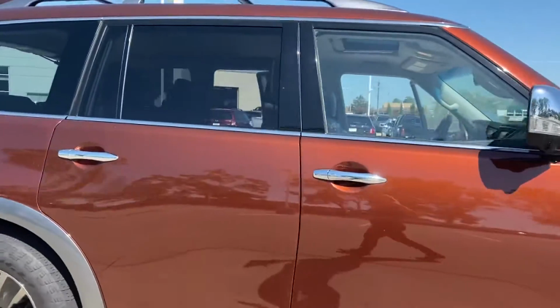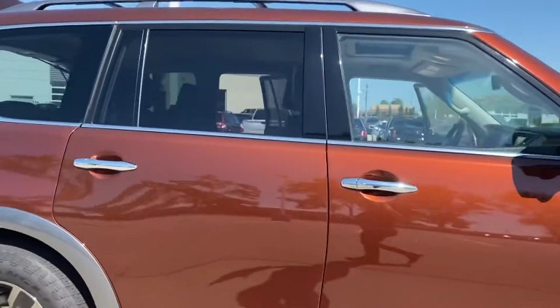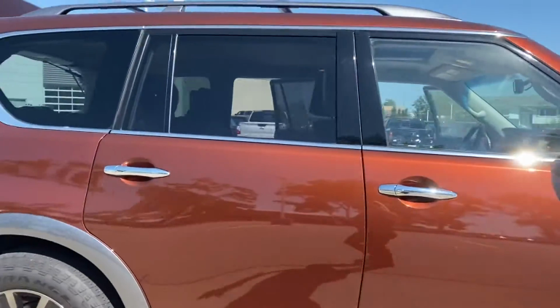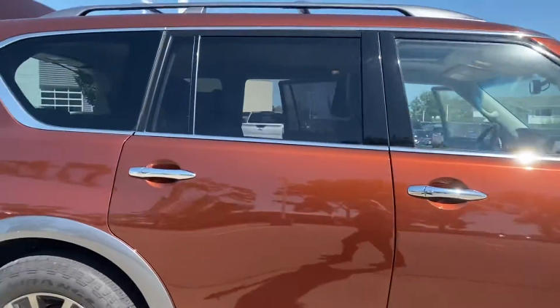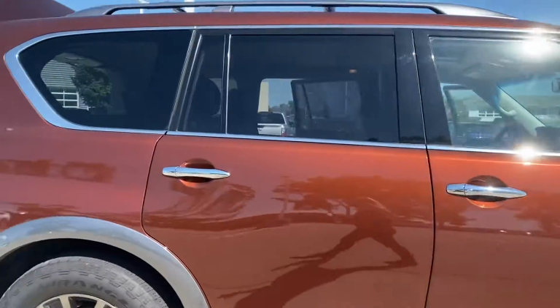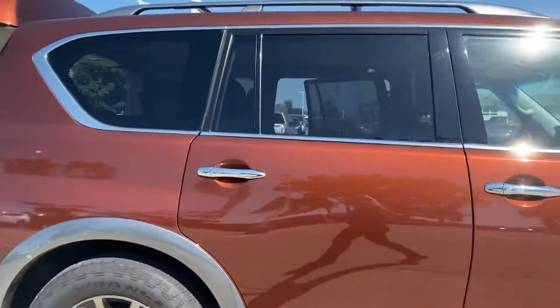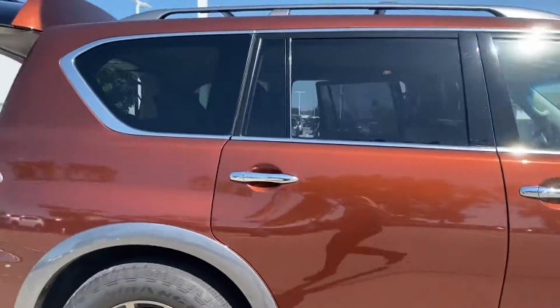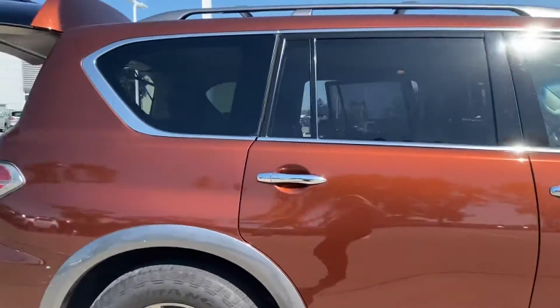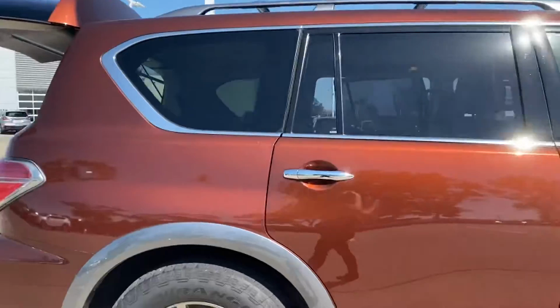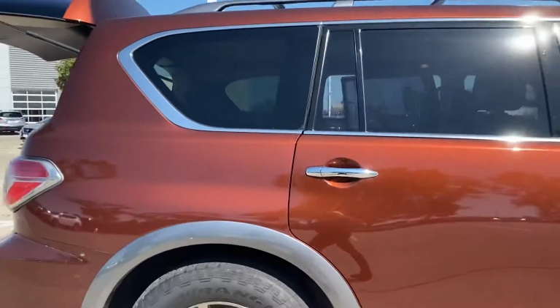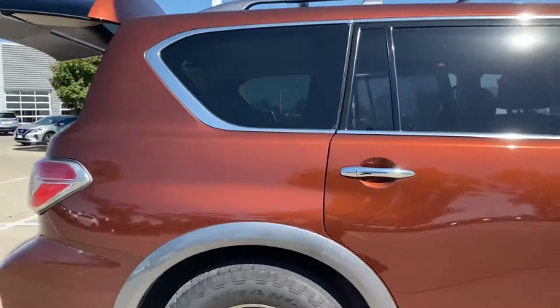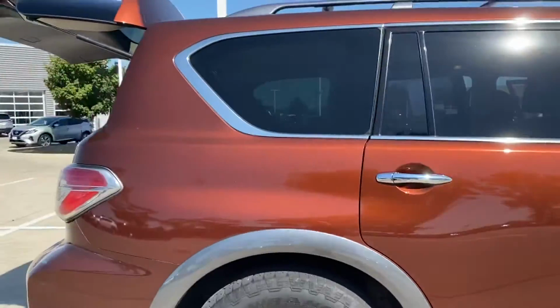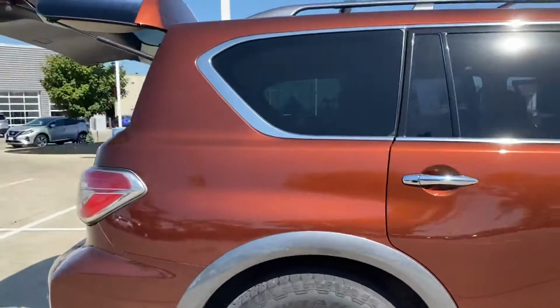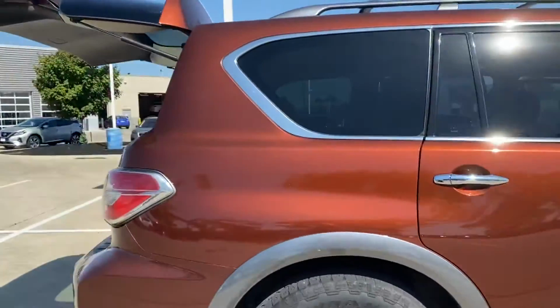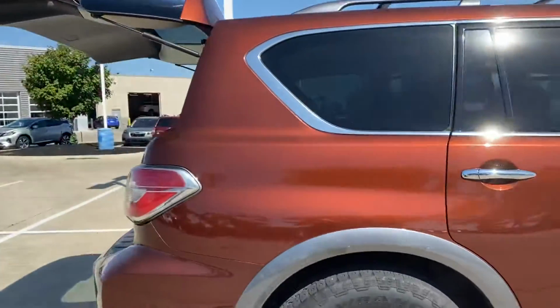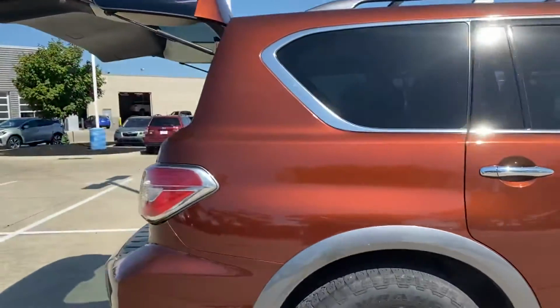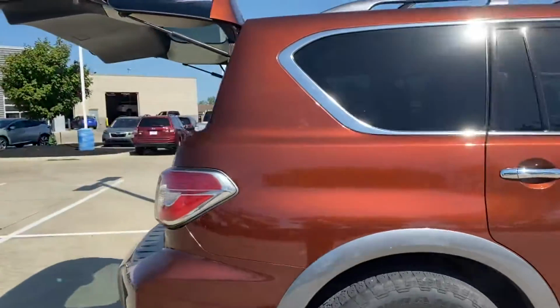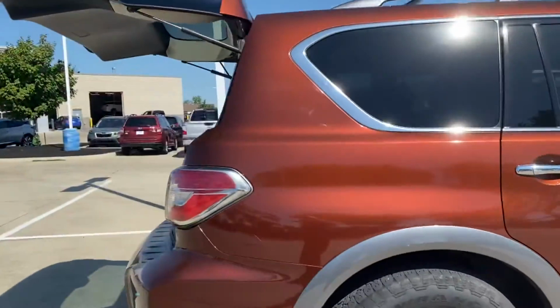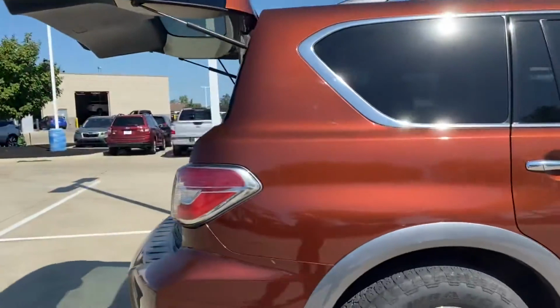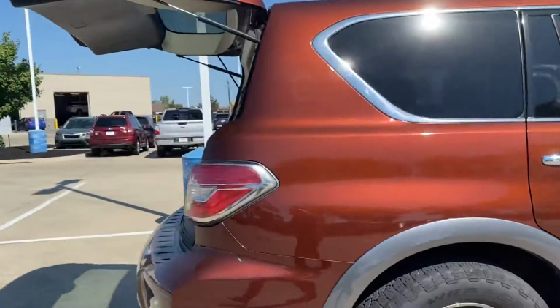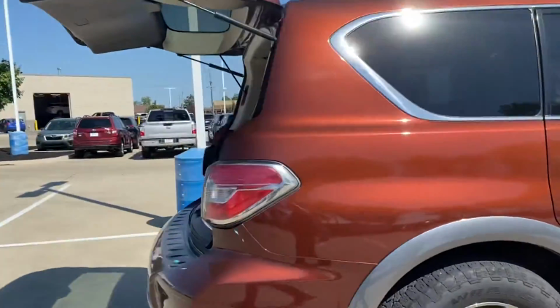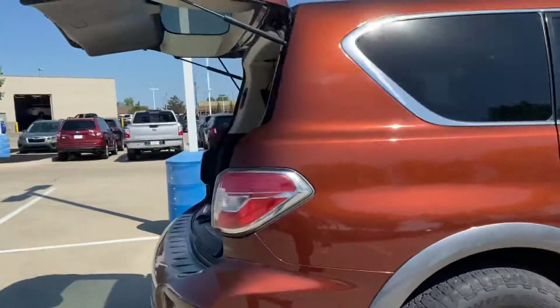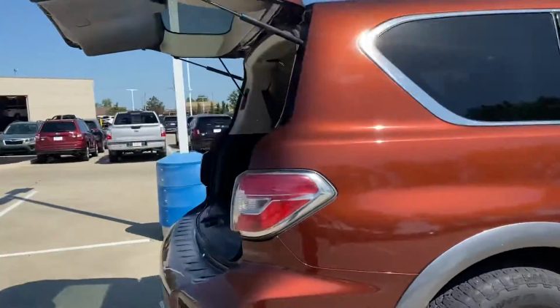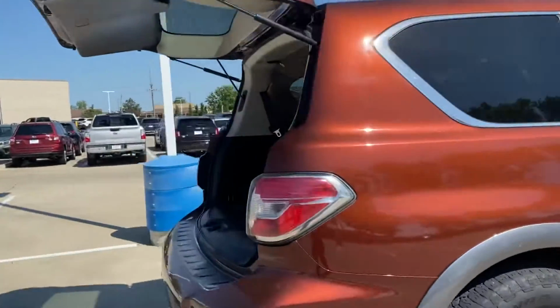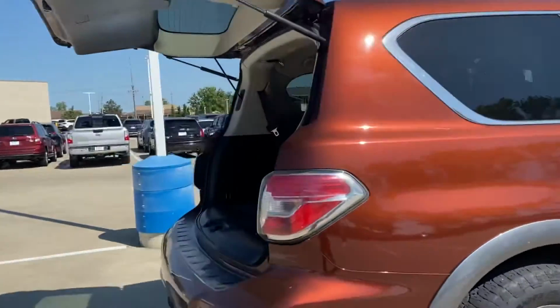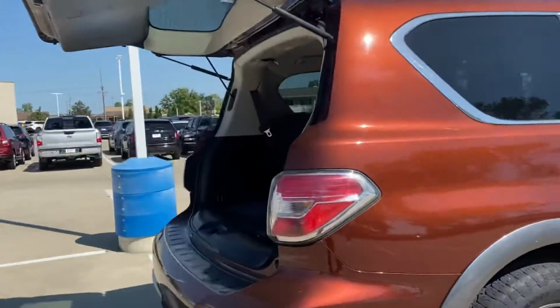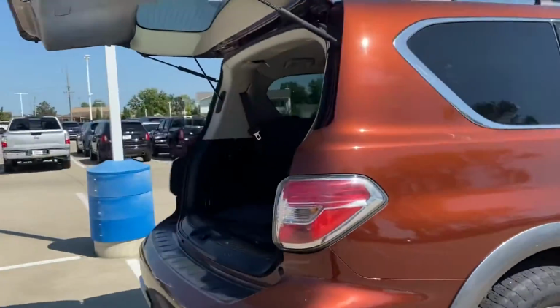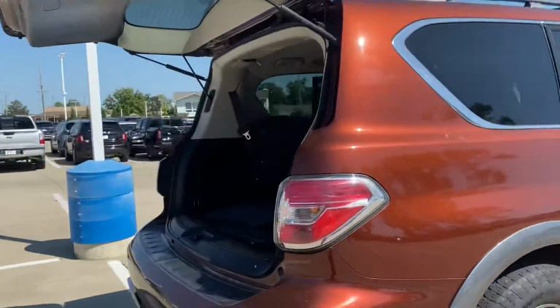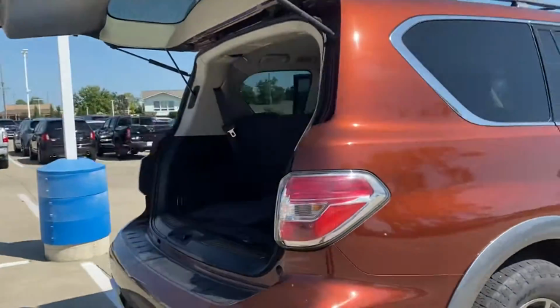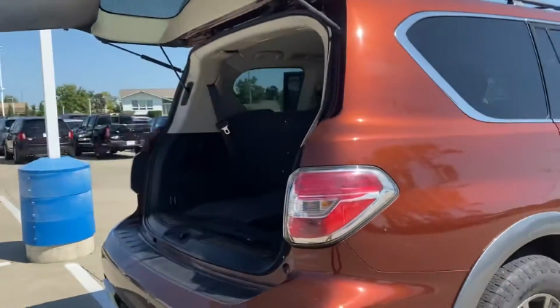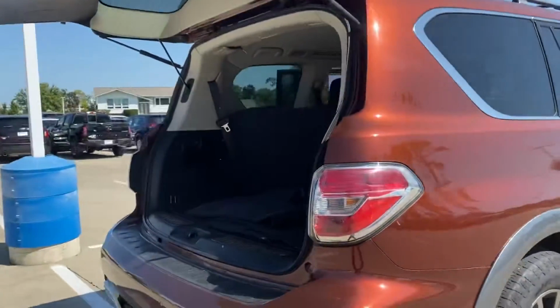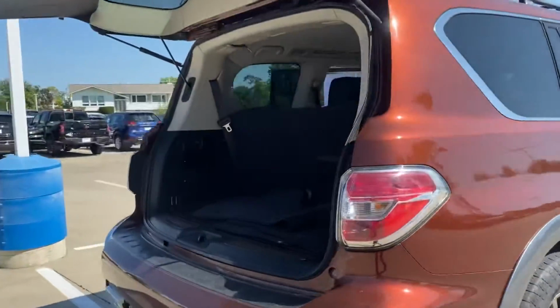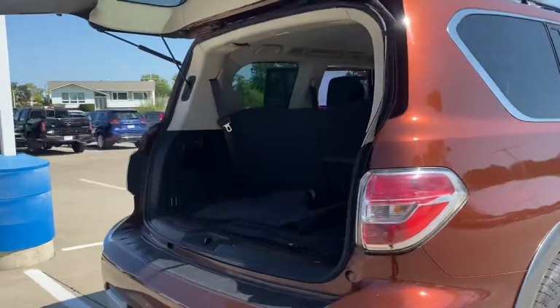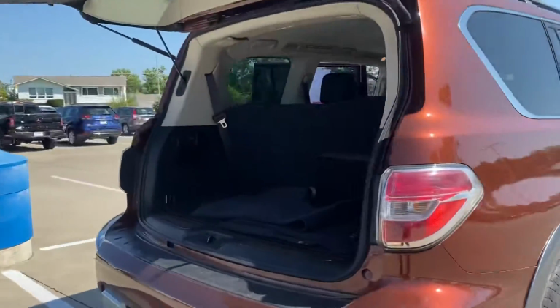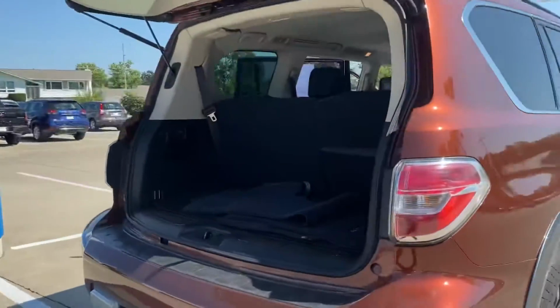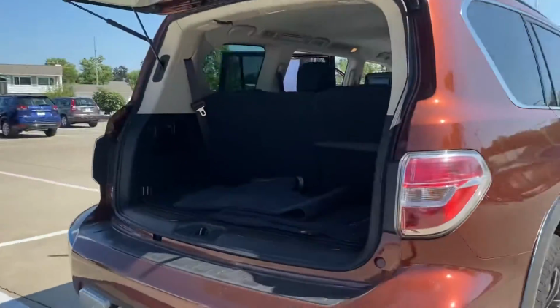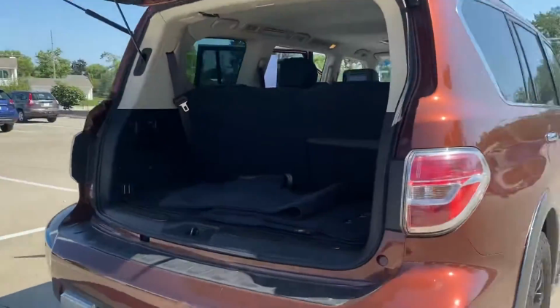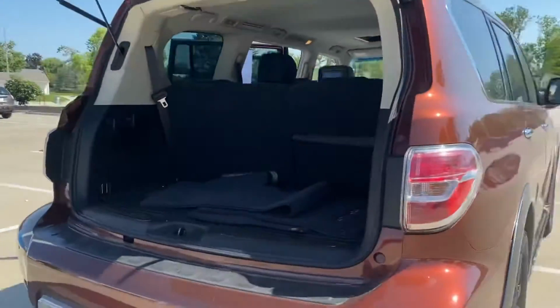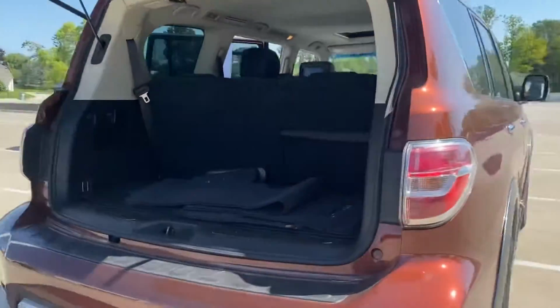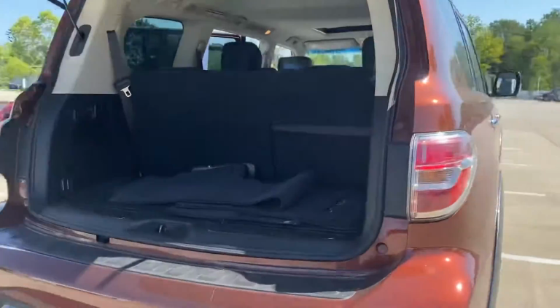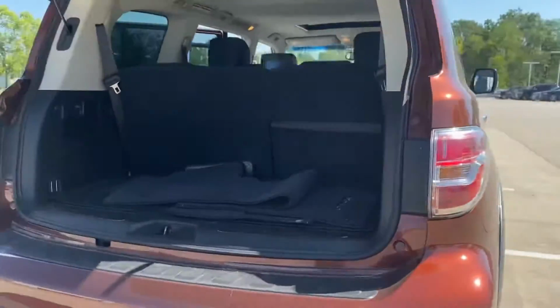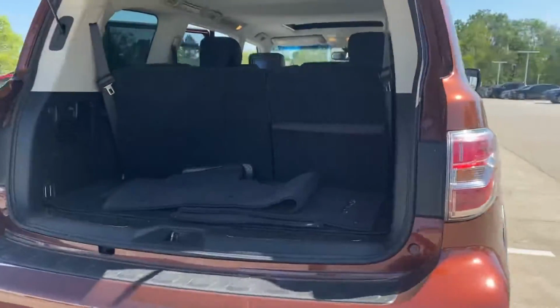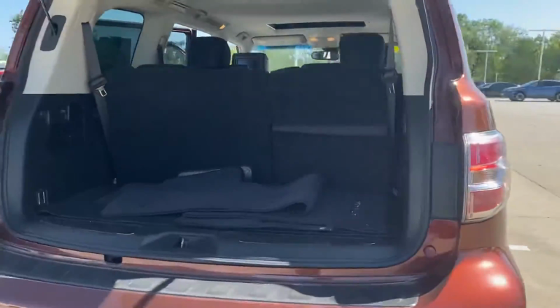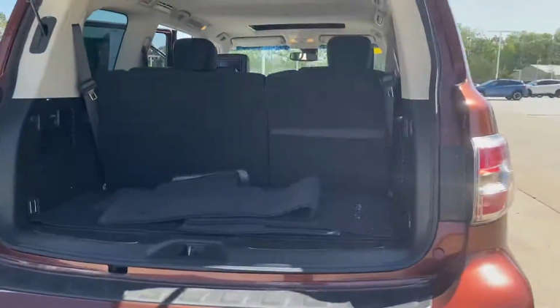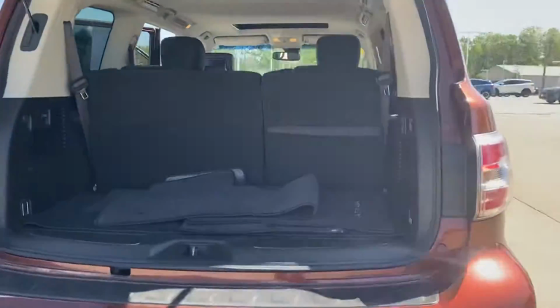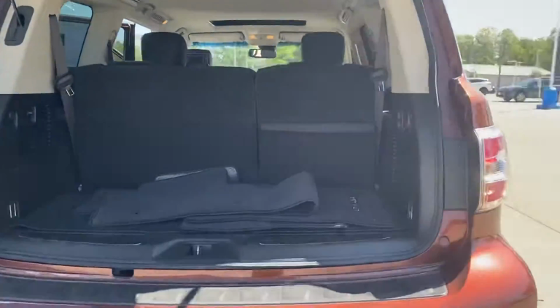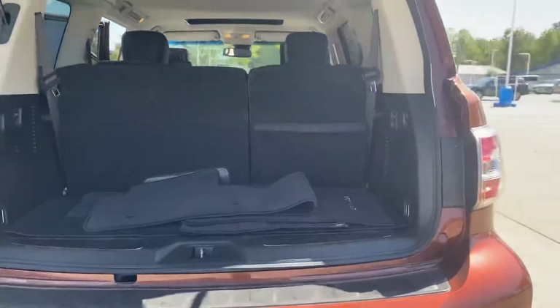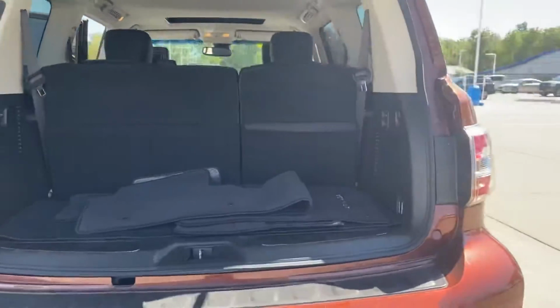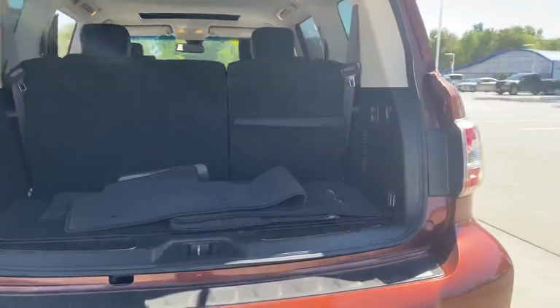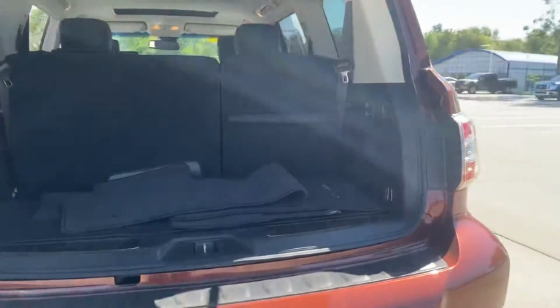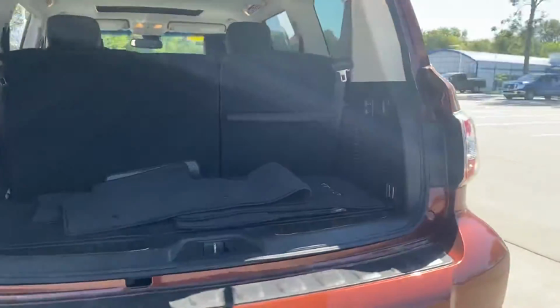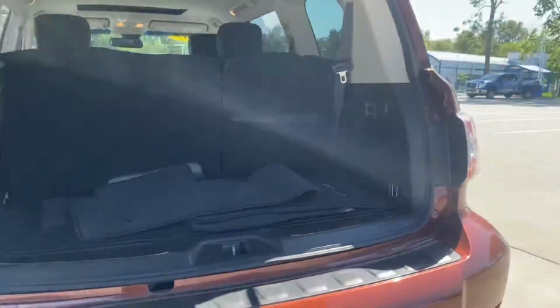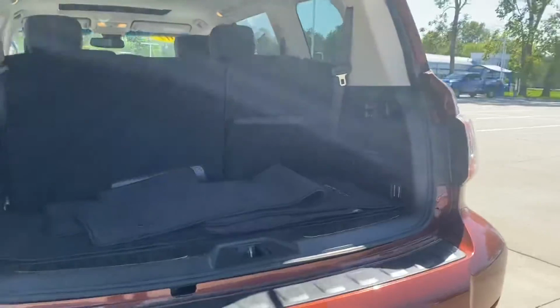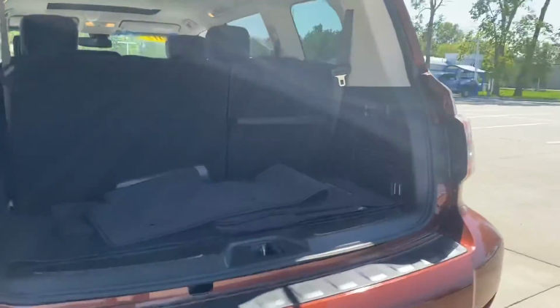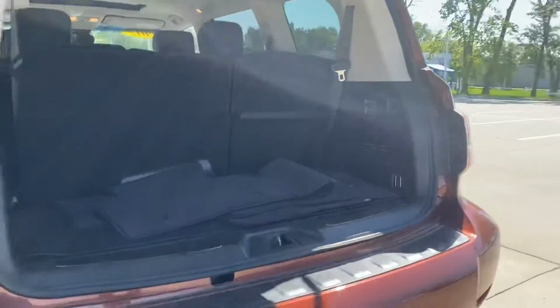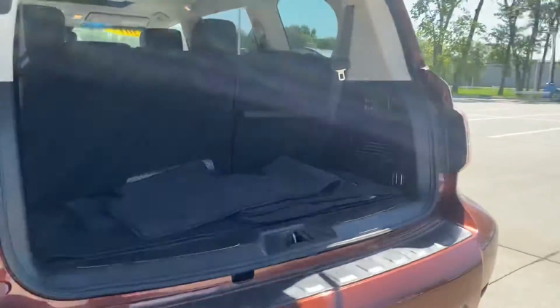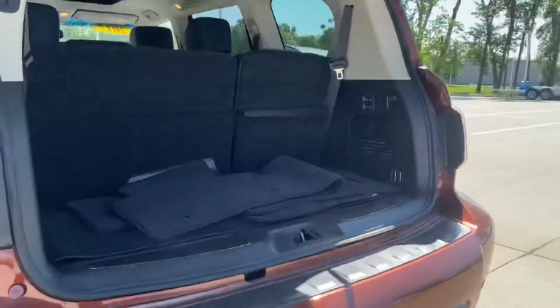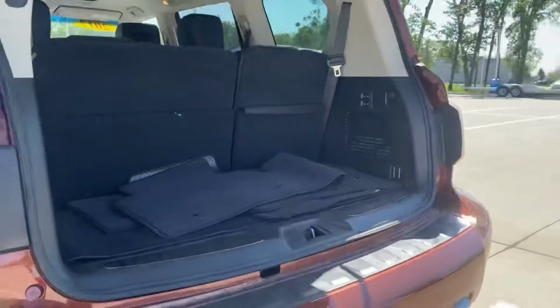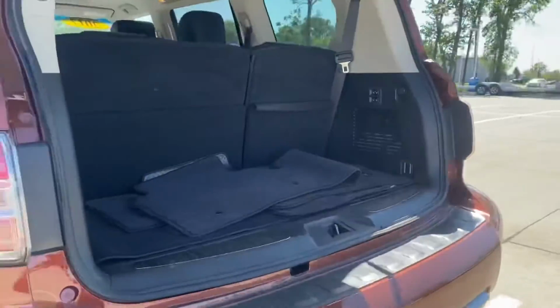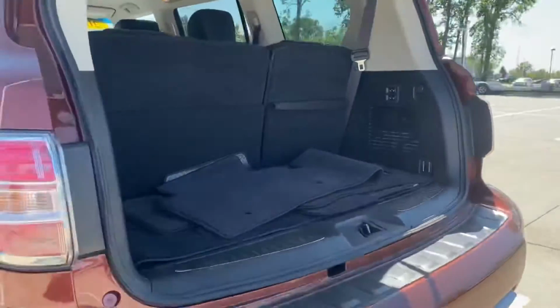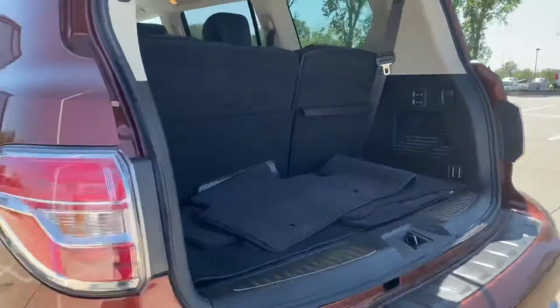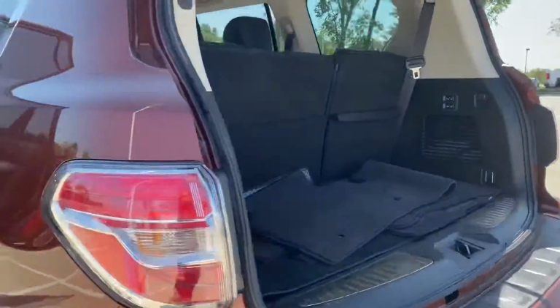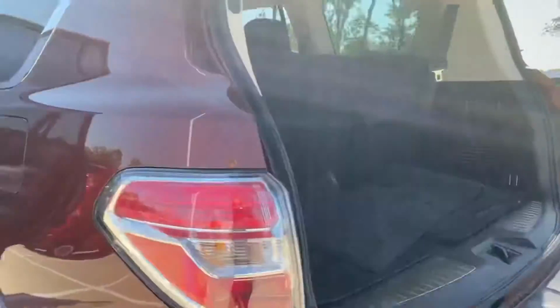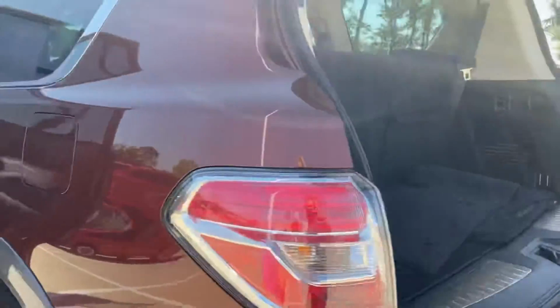Beautiful, beautiful metallic color on this vehicle. It is ready to go, it is loaded up. The Platinum level does have a hitch as well.